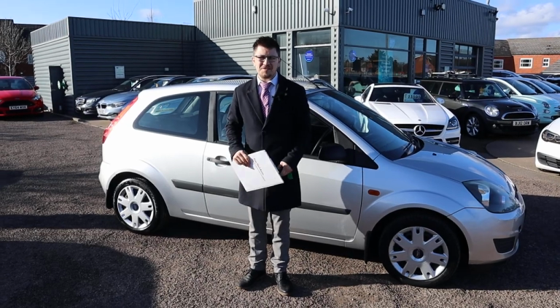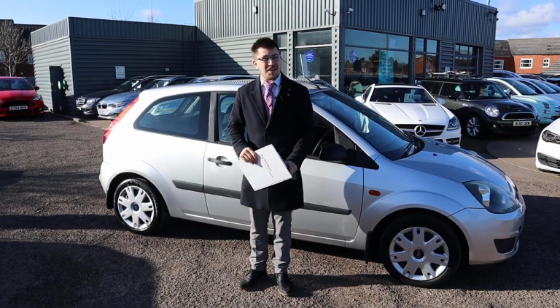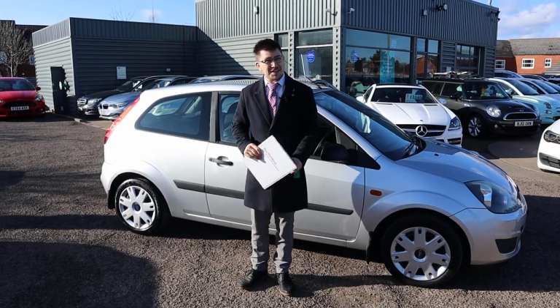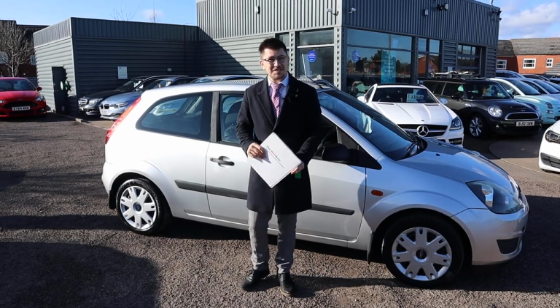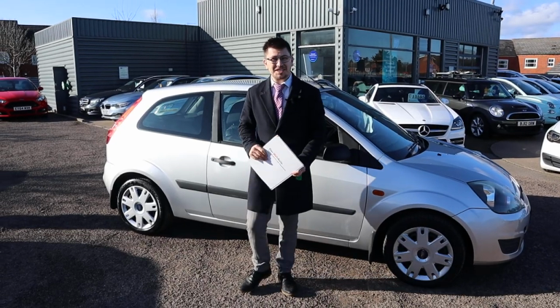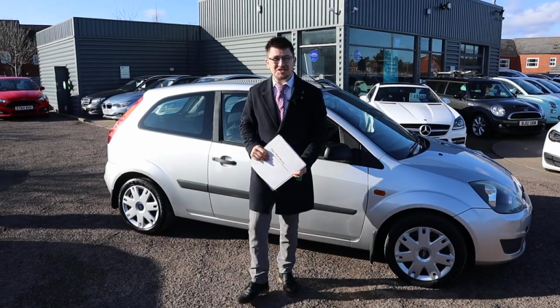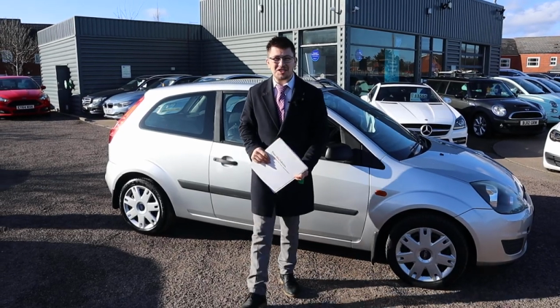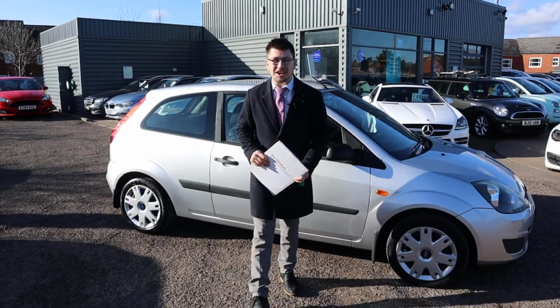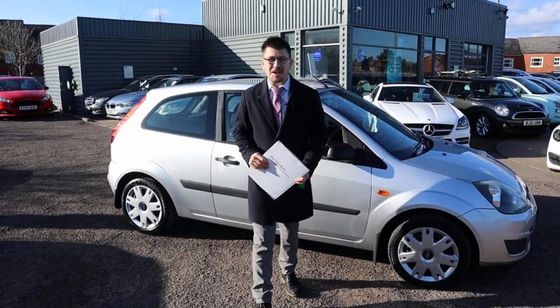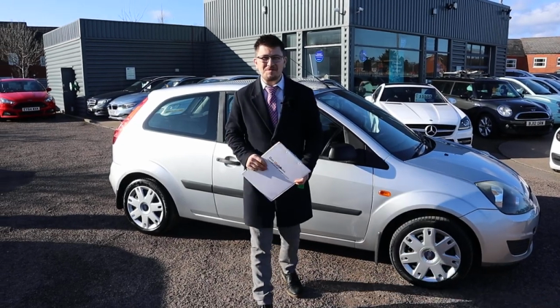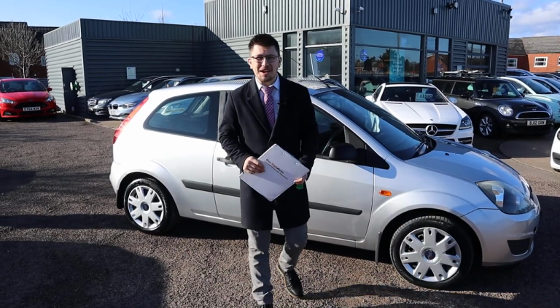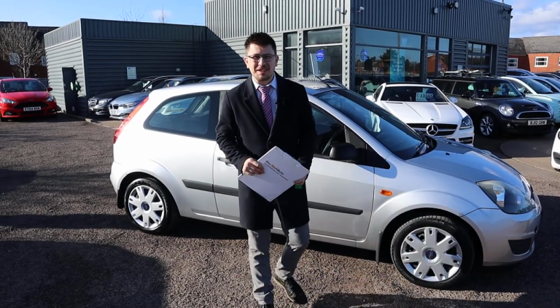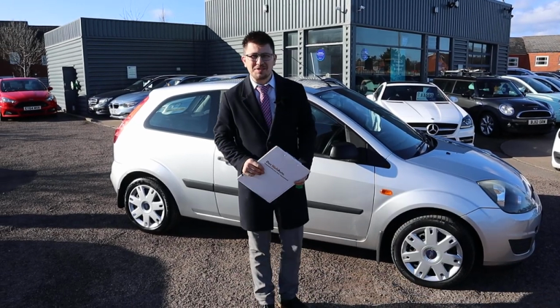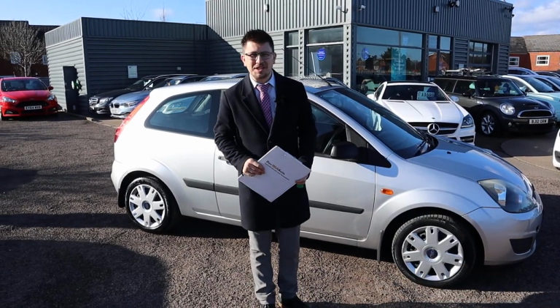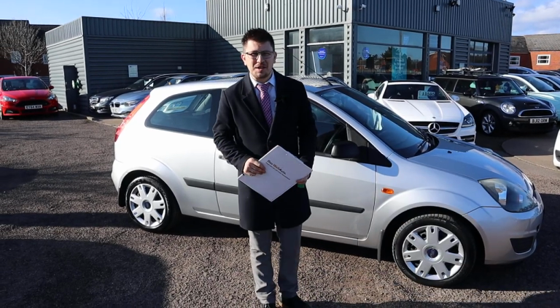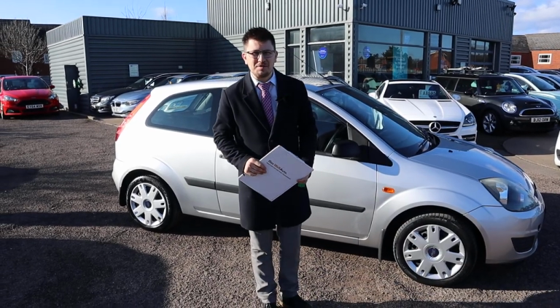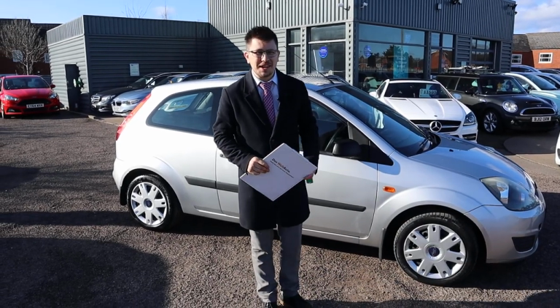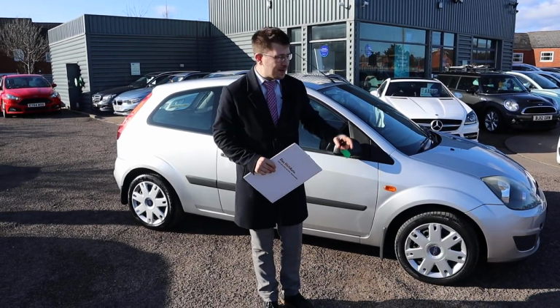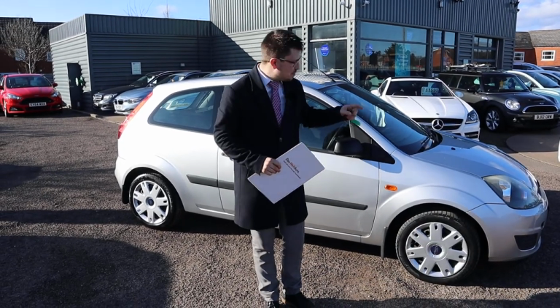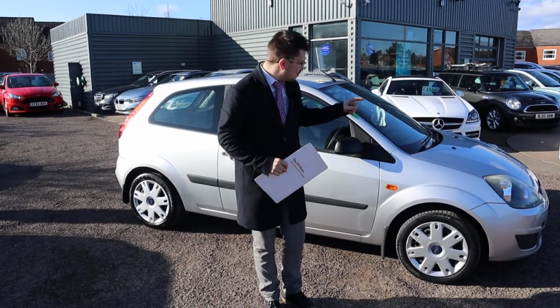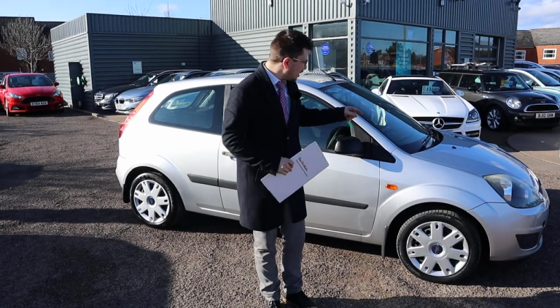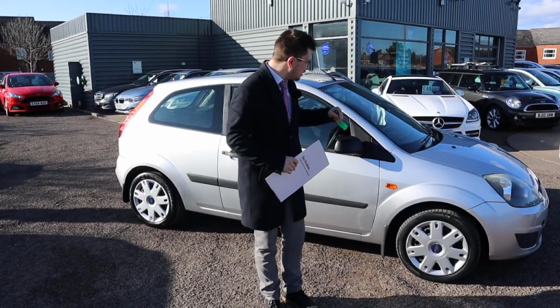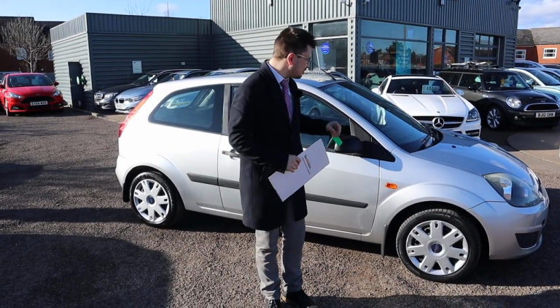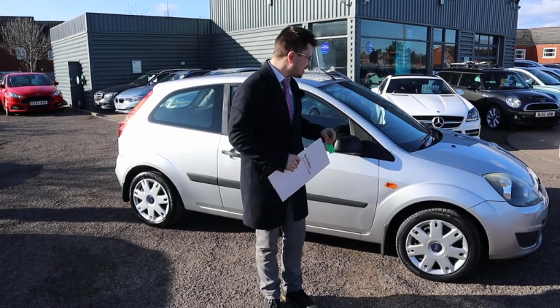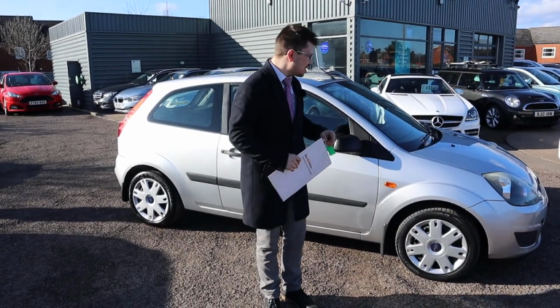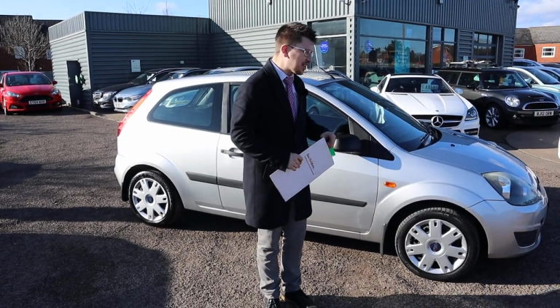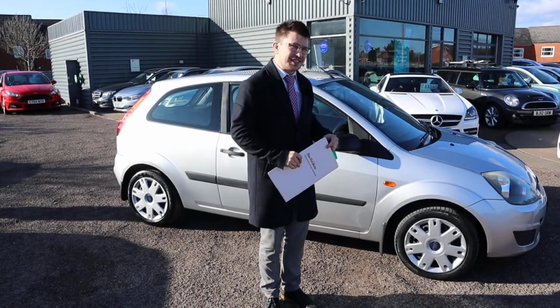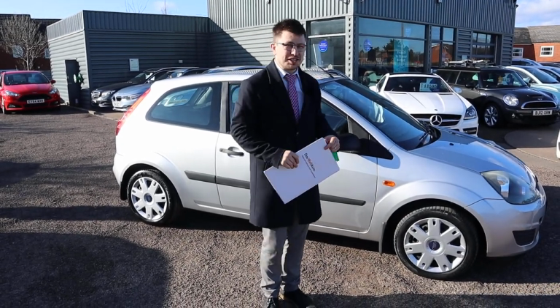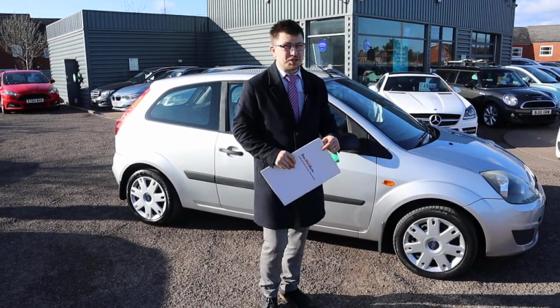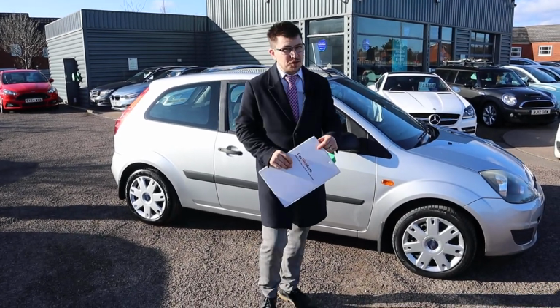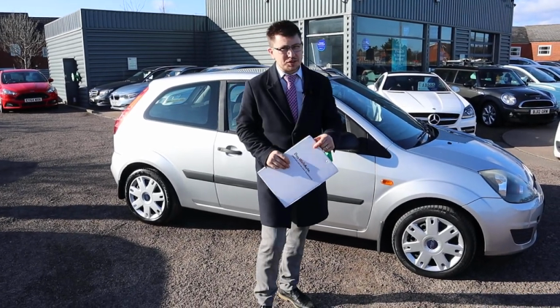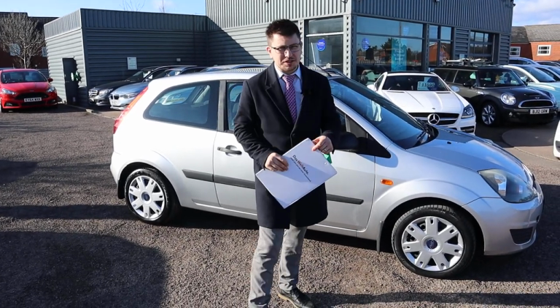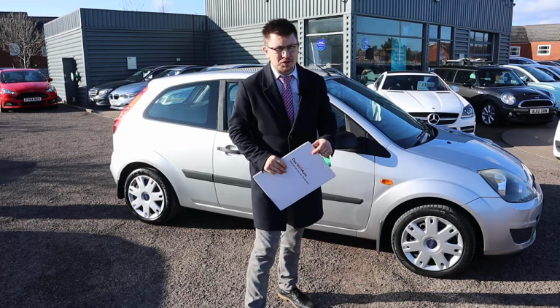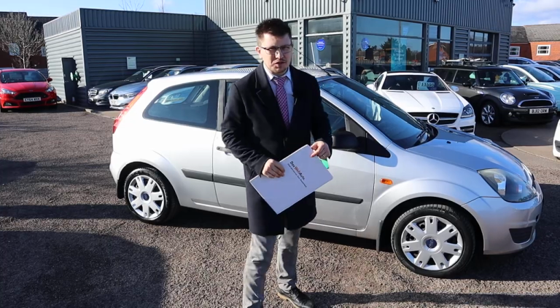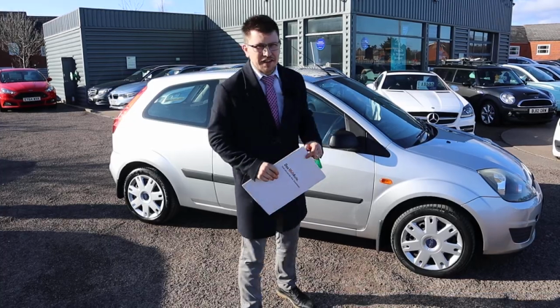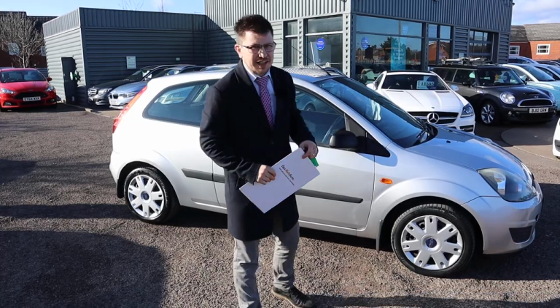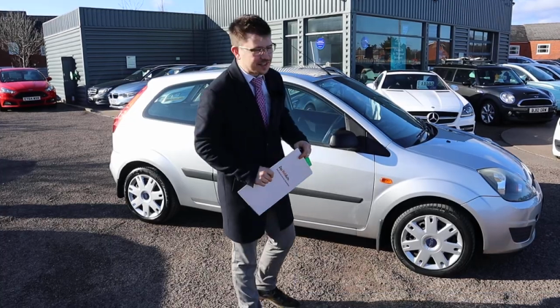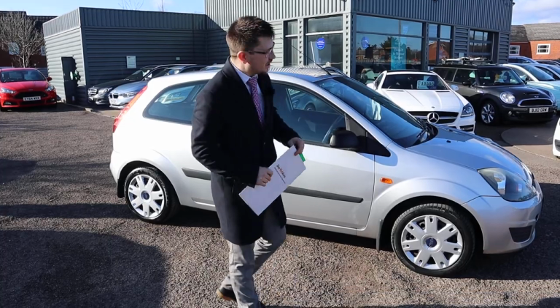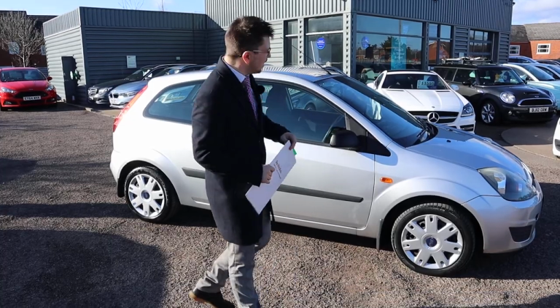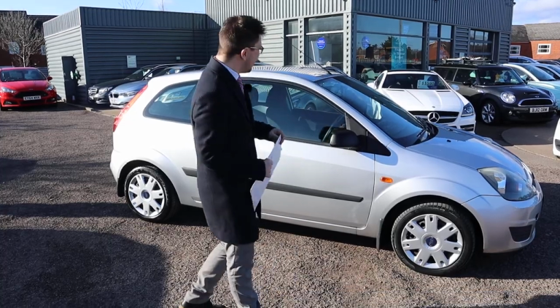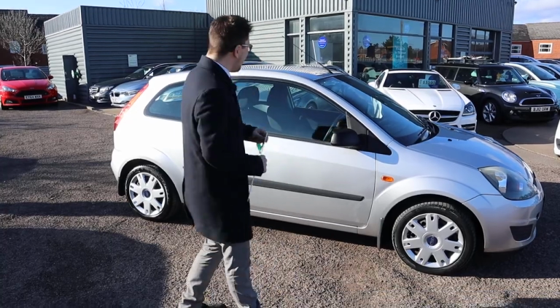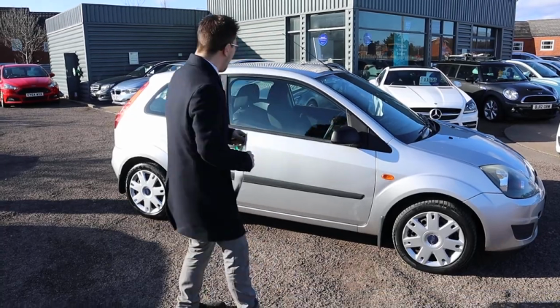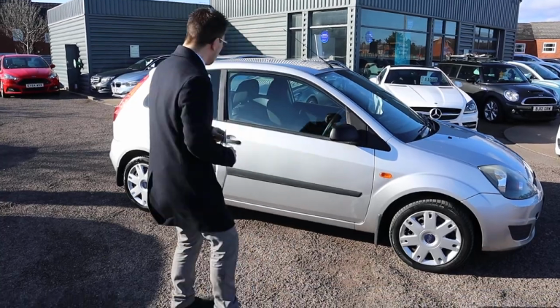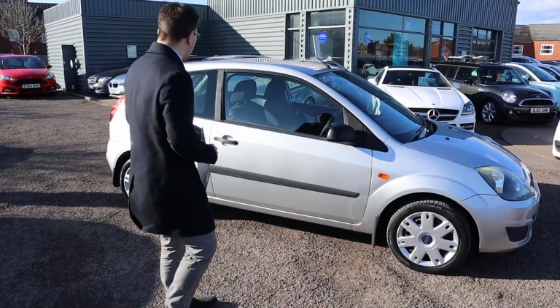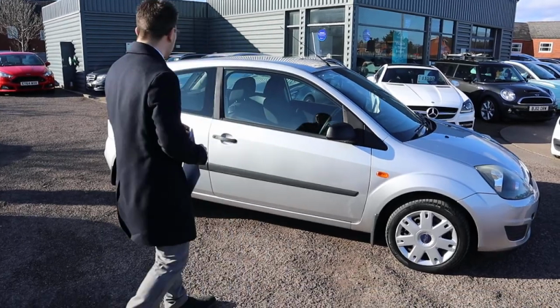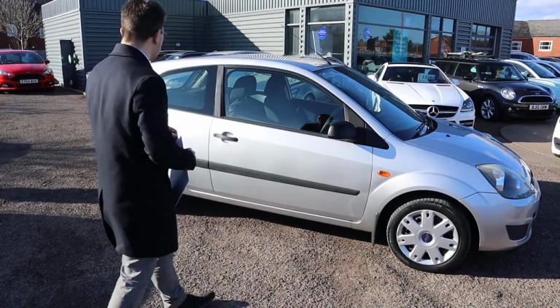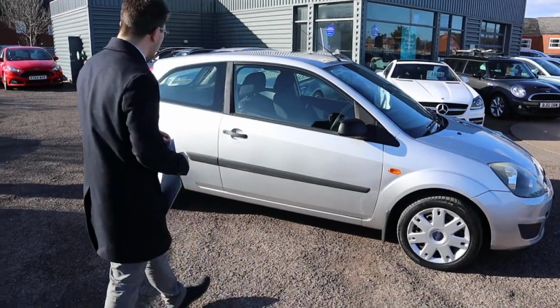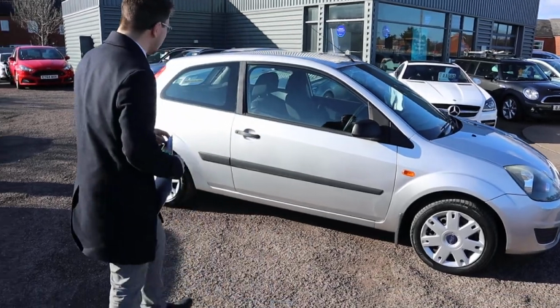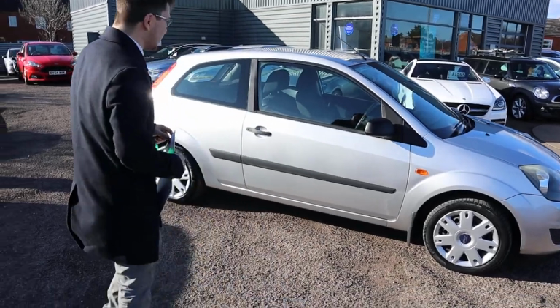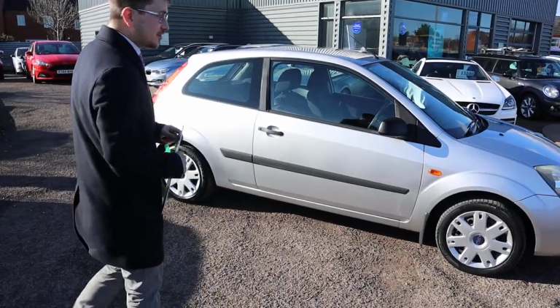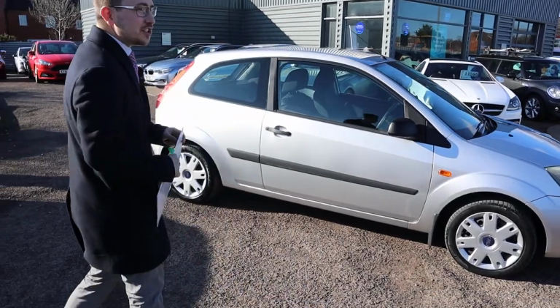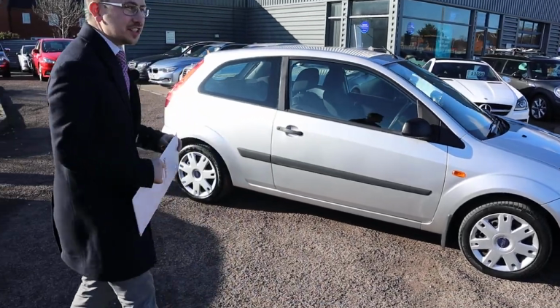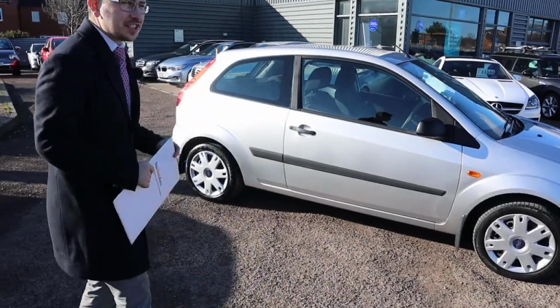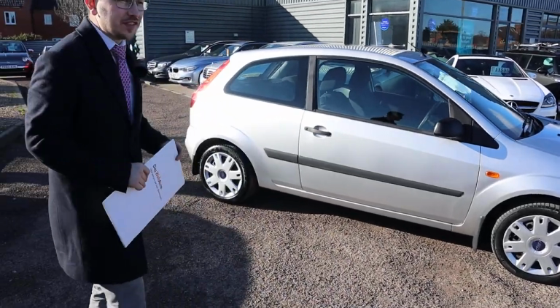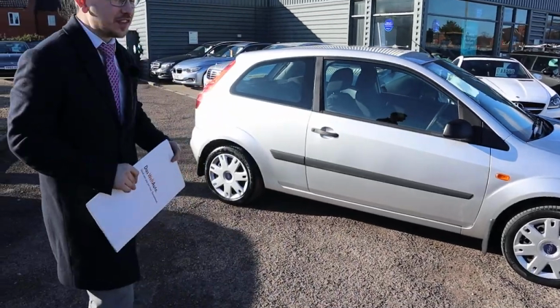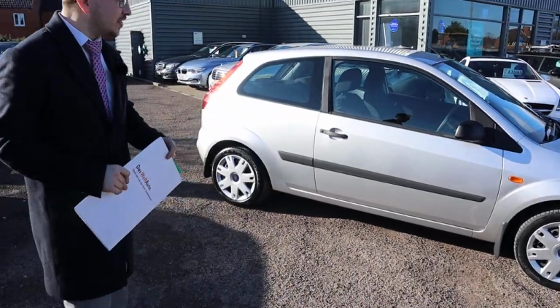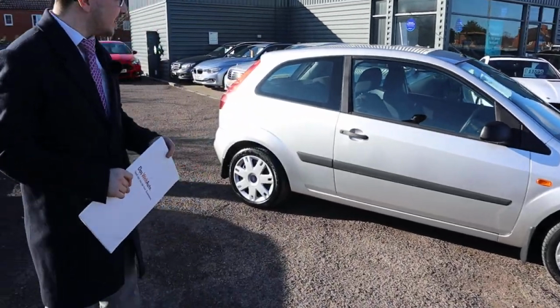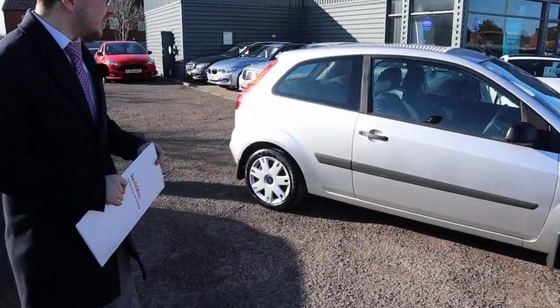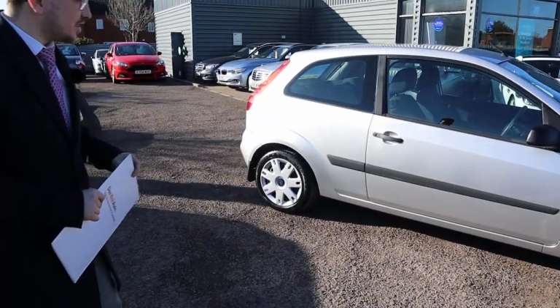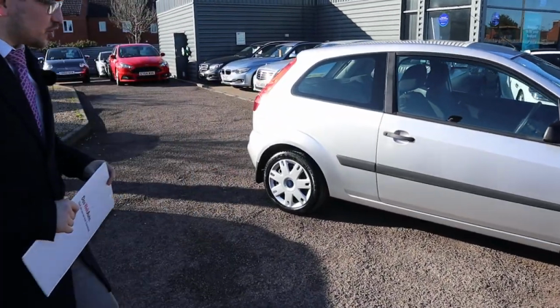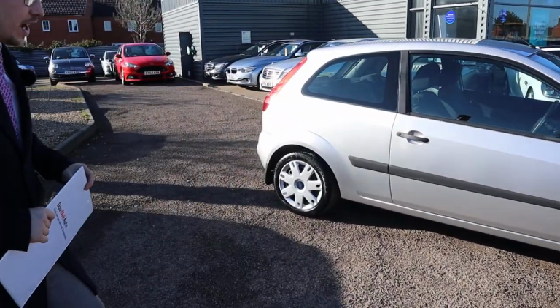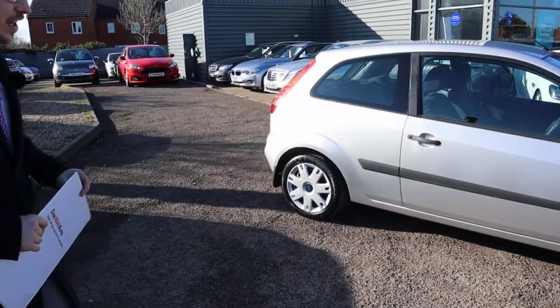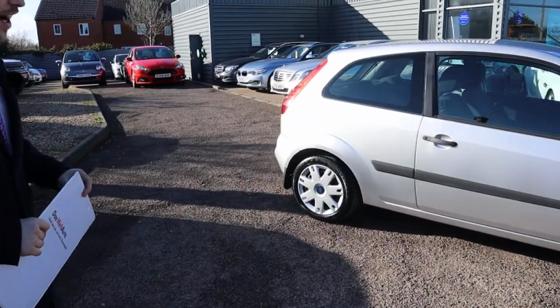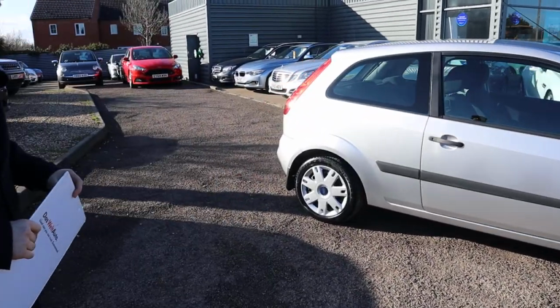Welcome to Country Car. My name is Tom. Brand new to stock is this gorgeous Ford Fiesta — I'm laughing because I've just discovered that this is actually a trade car.